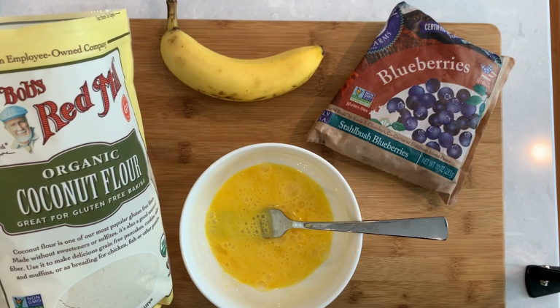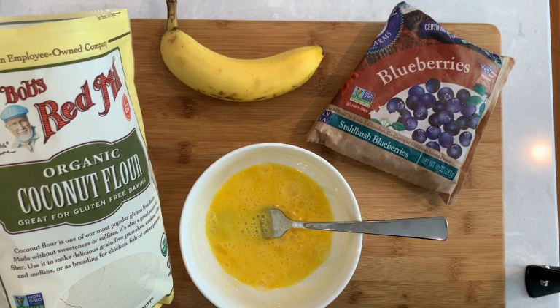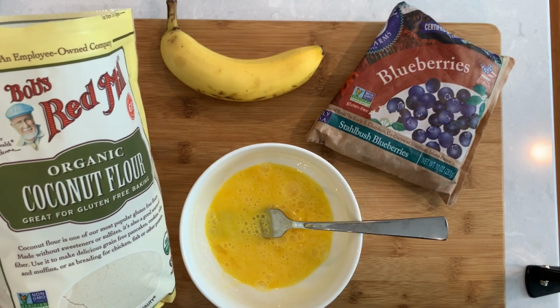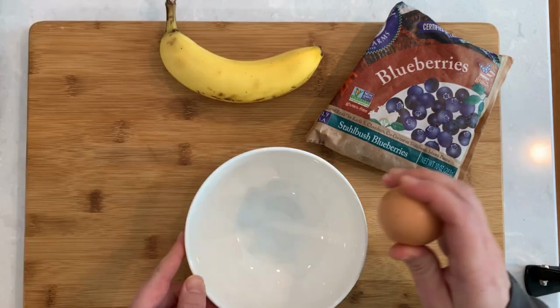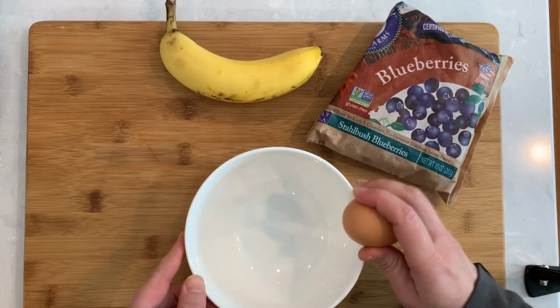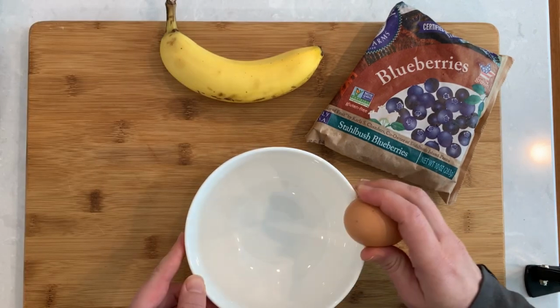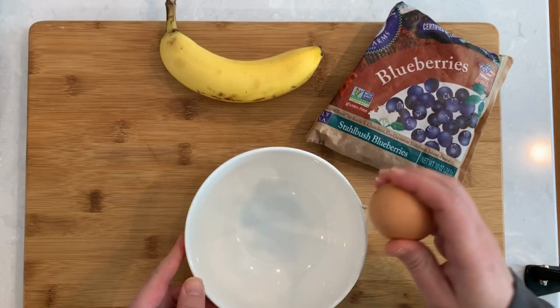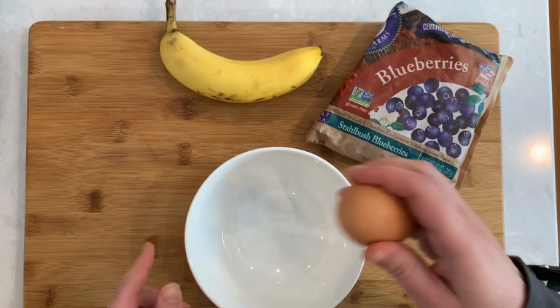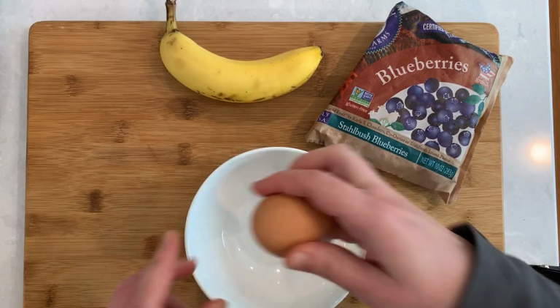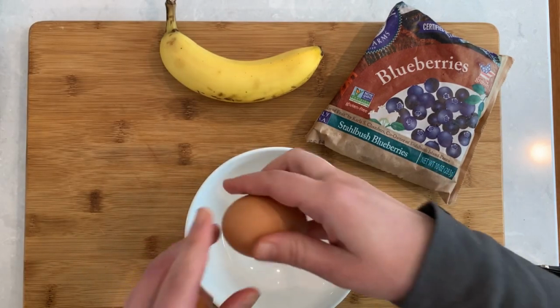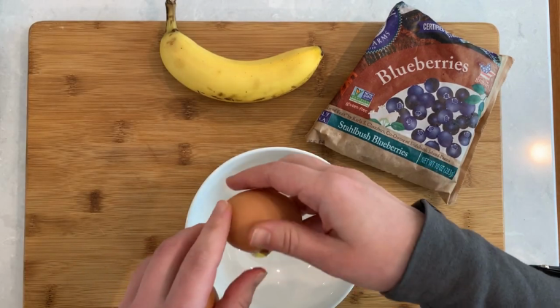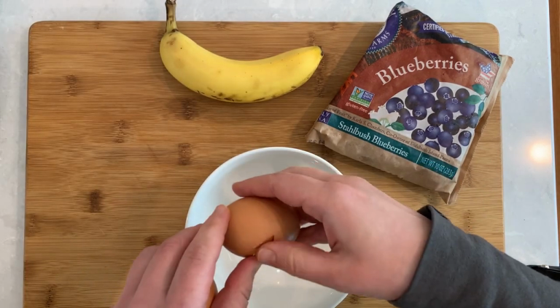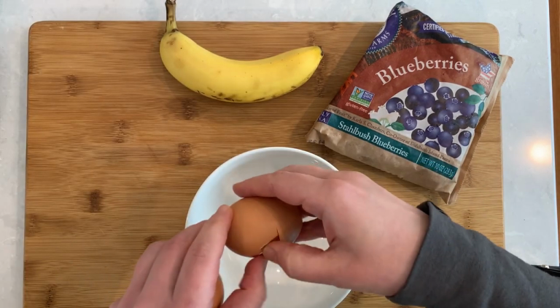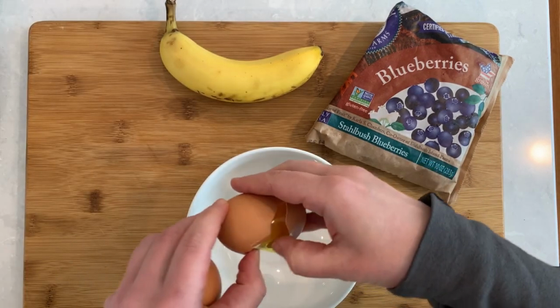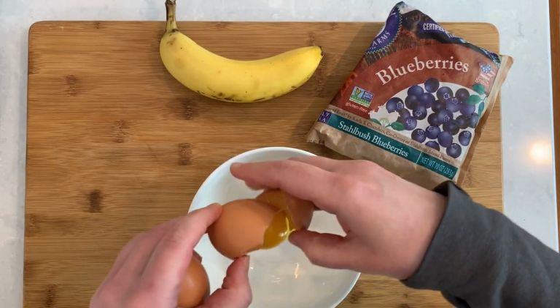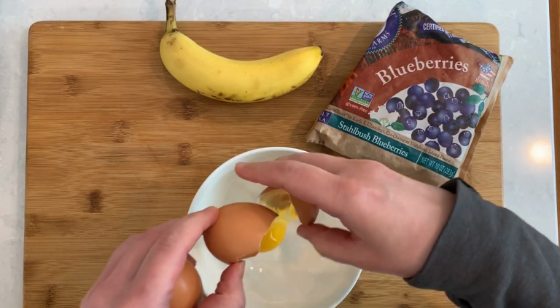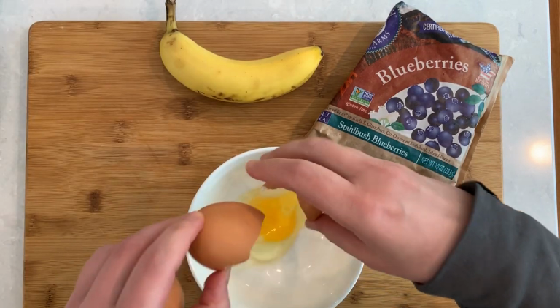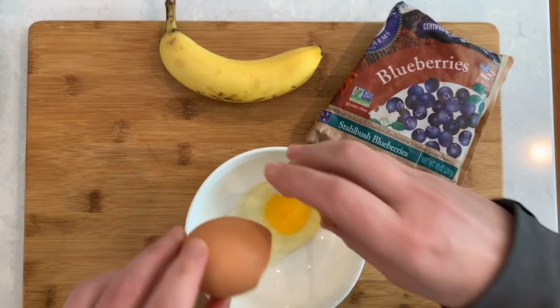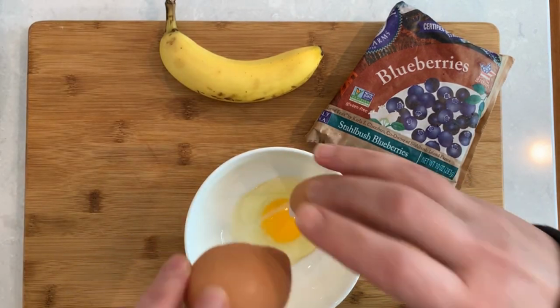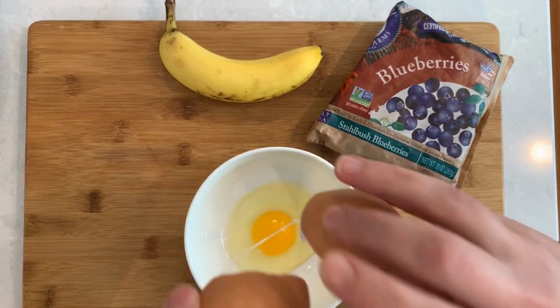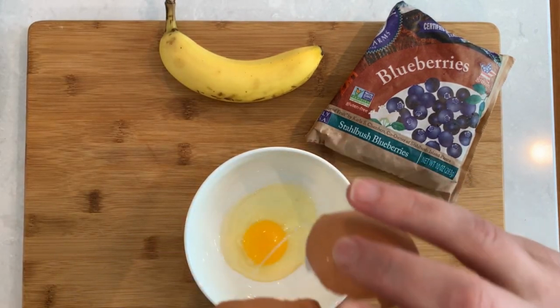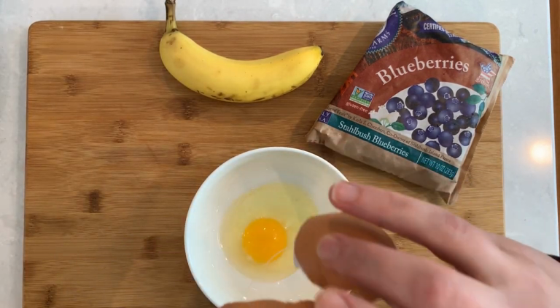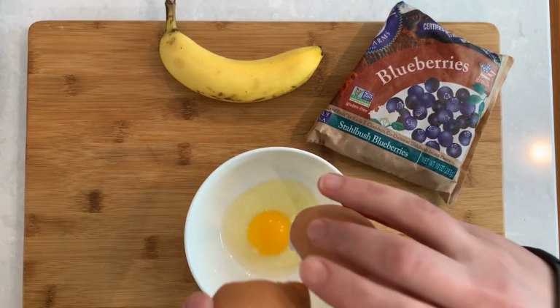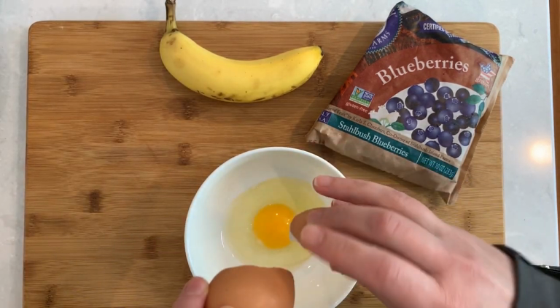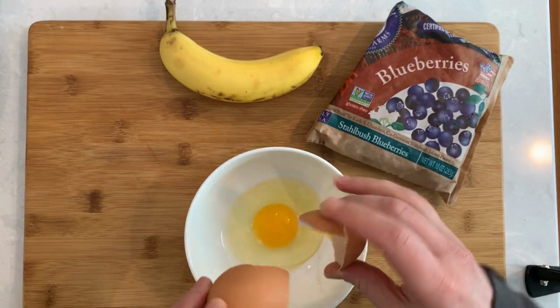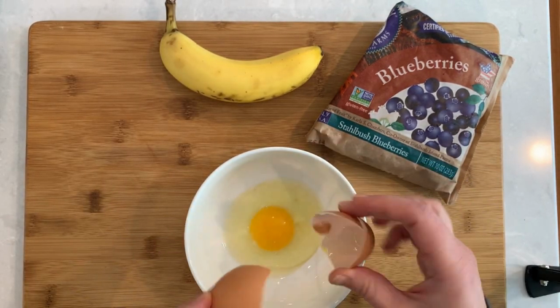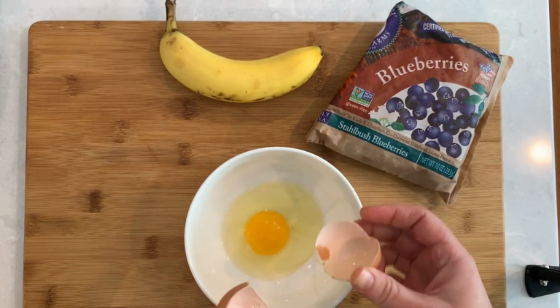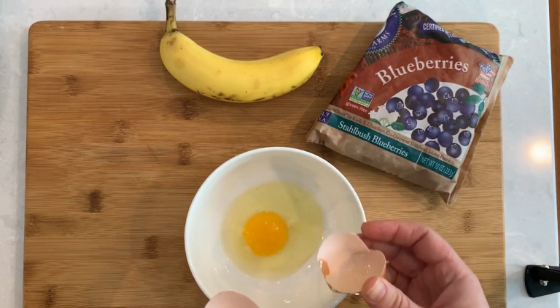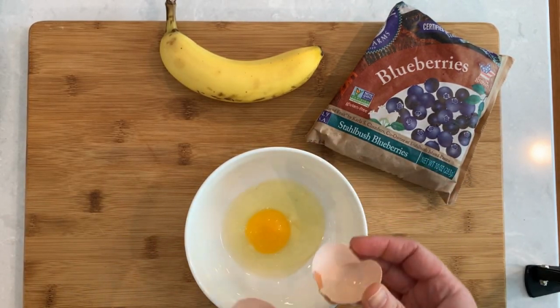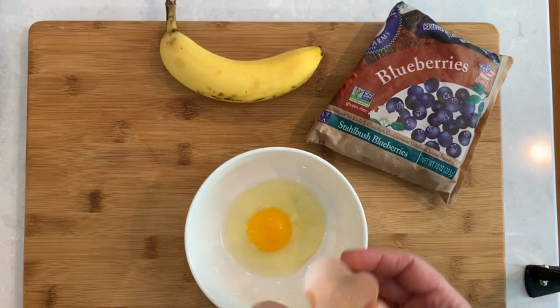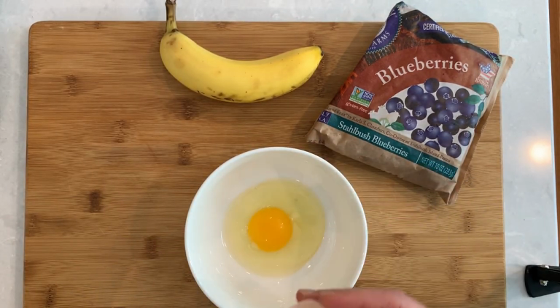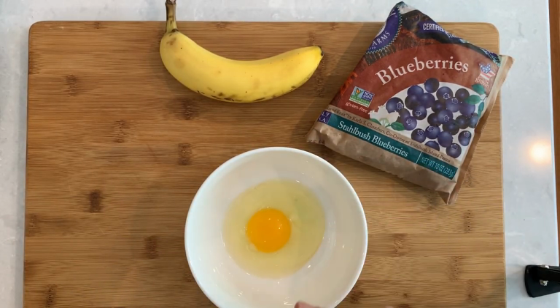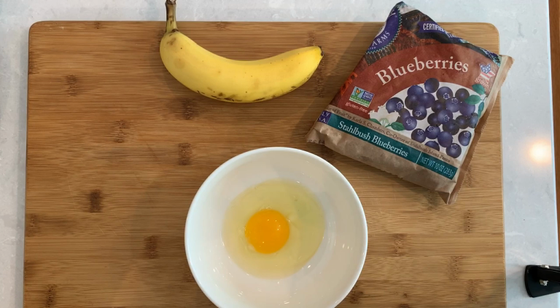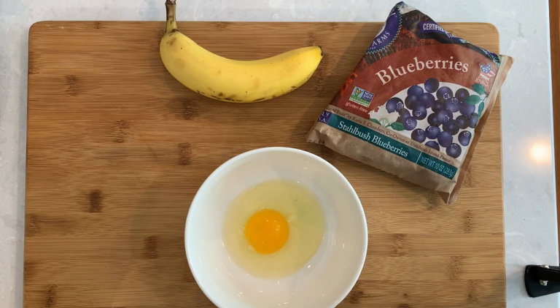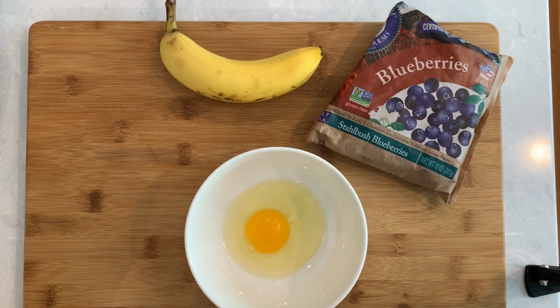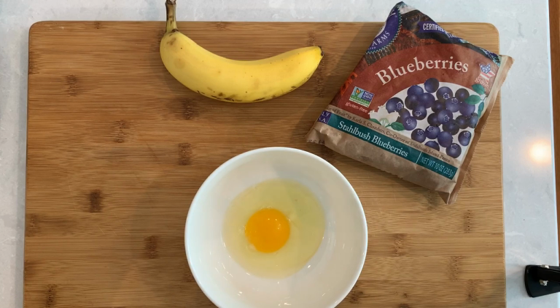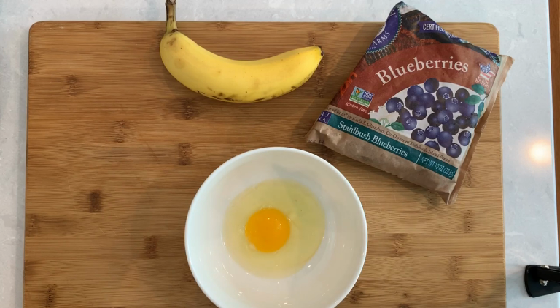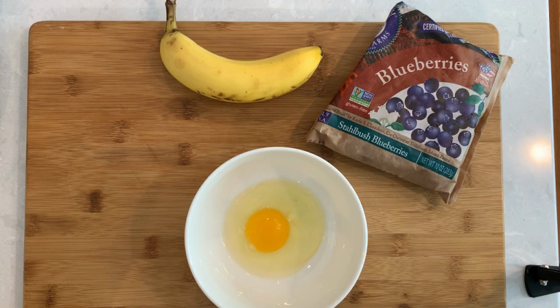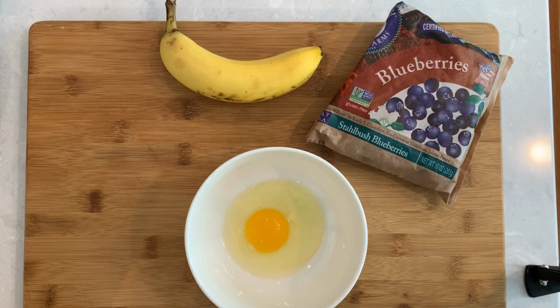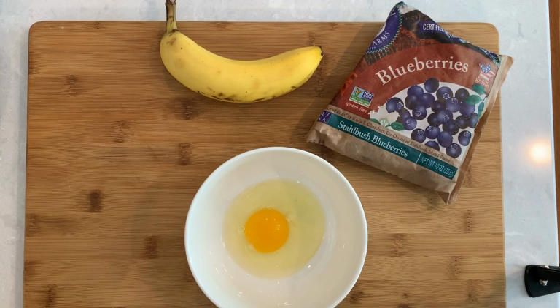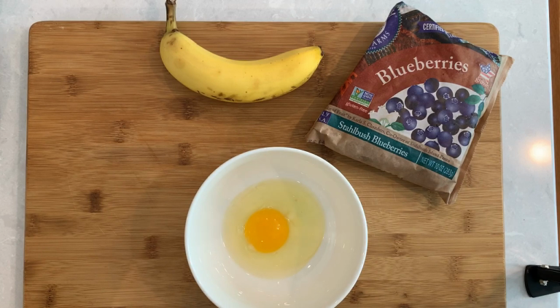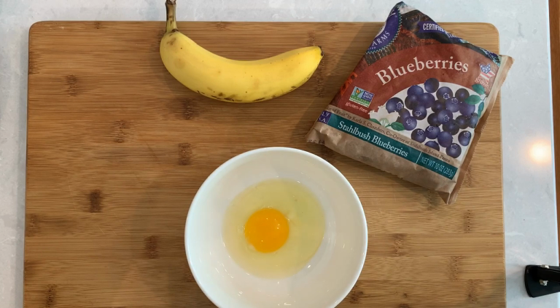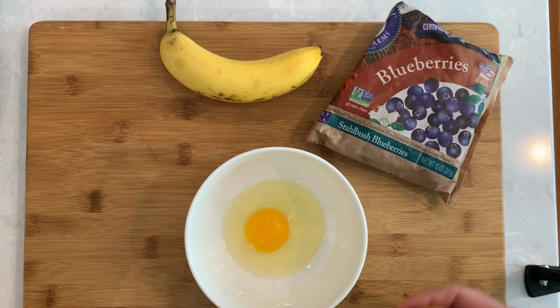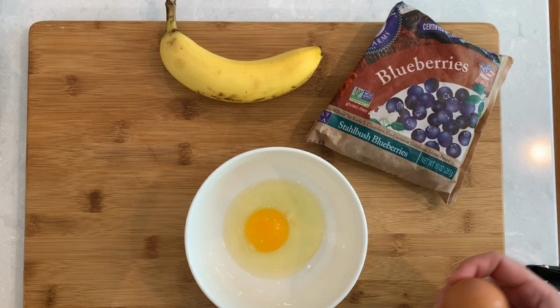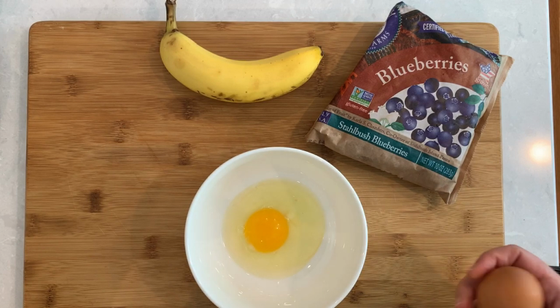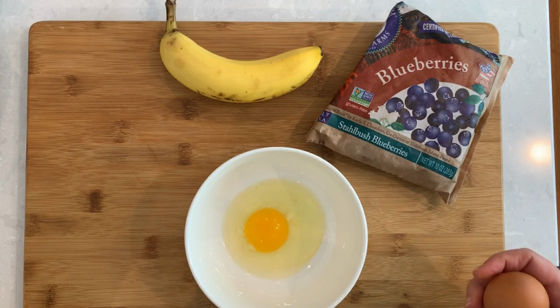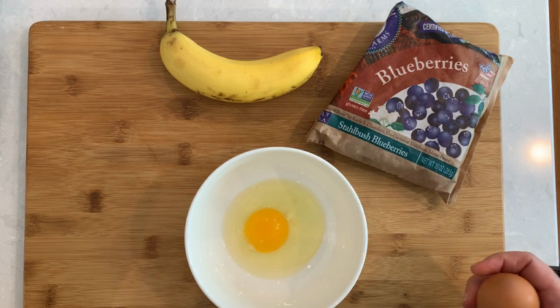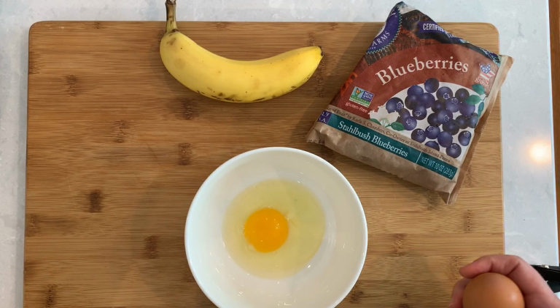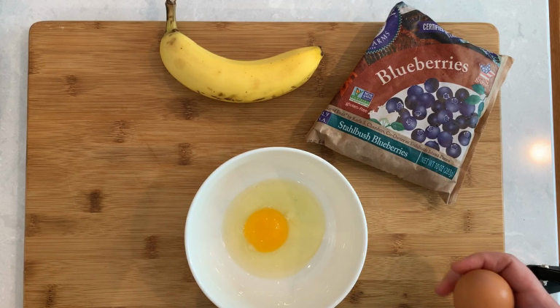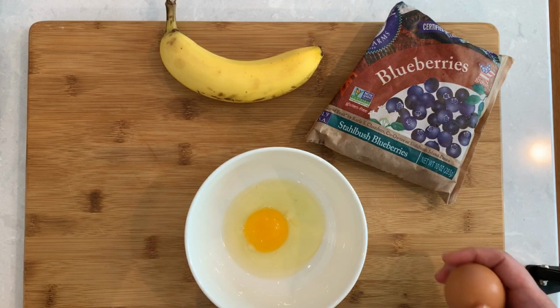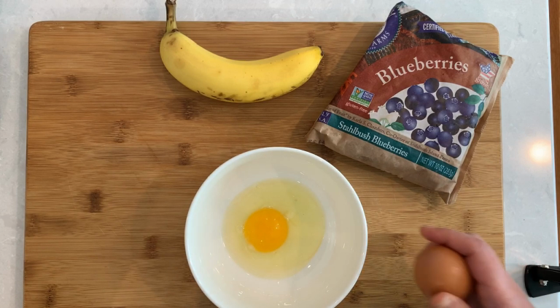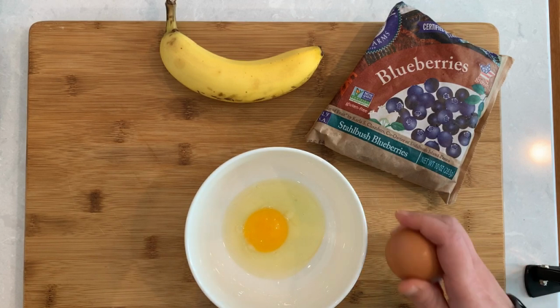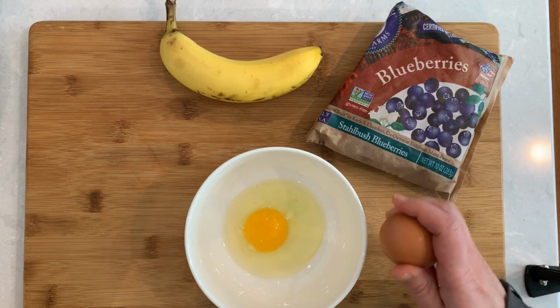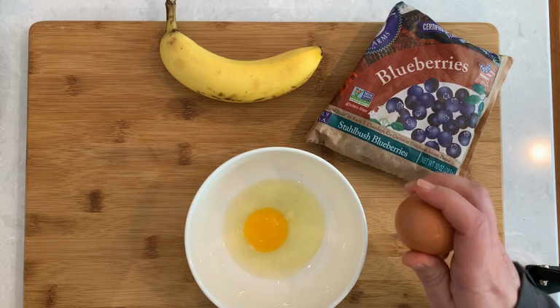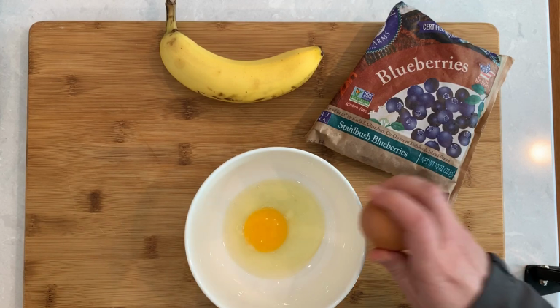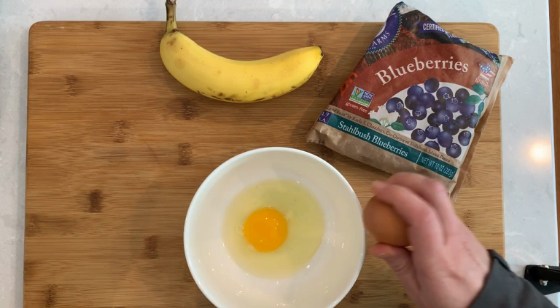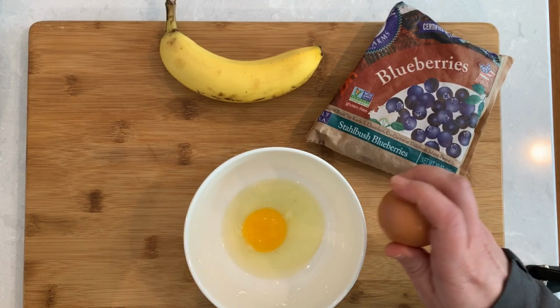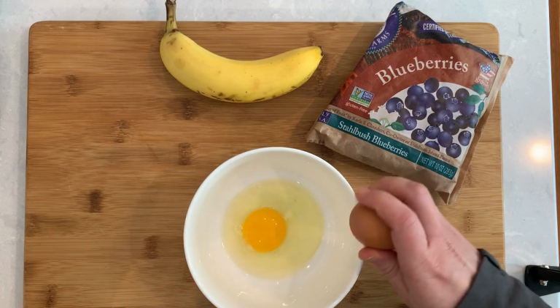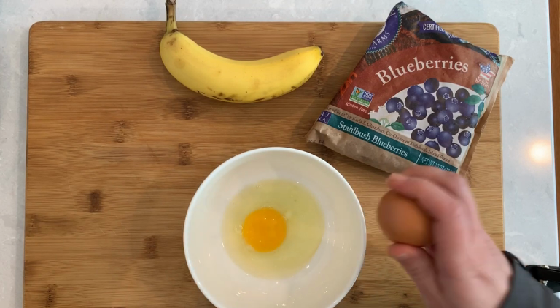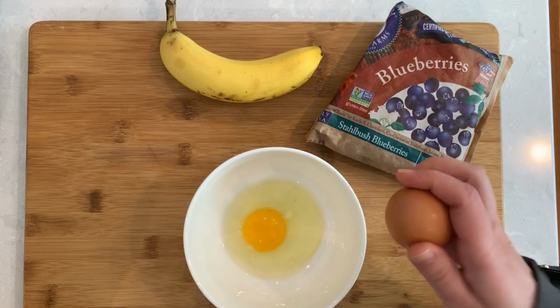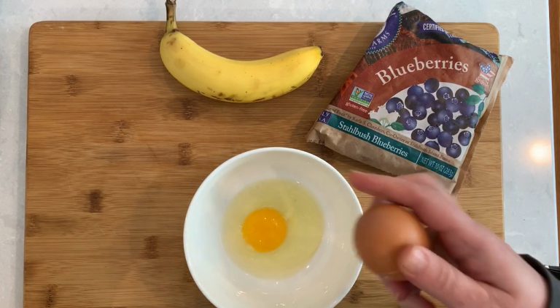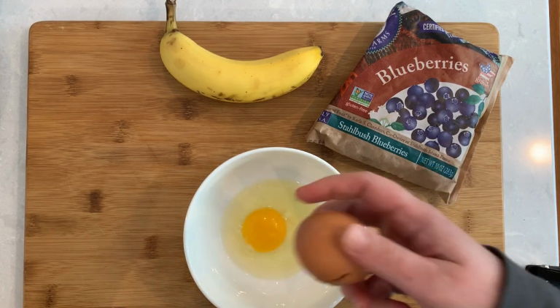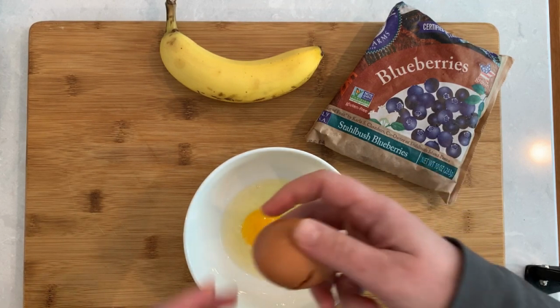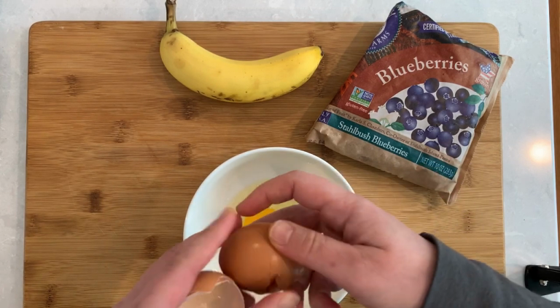This recipe will make you six little pancakes. If you need more, just double, triple, or quadruple this recipe as needed.